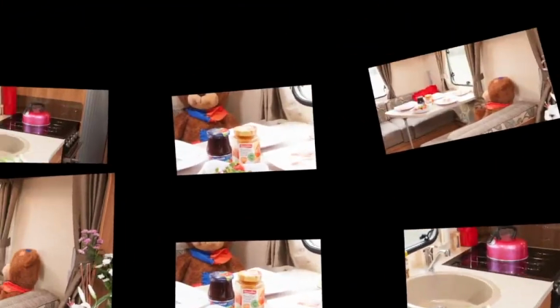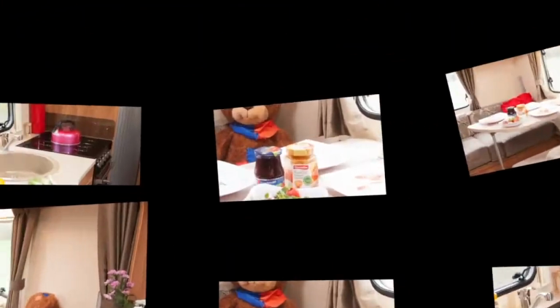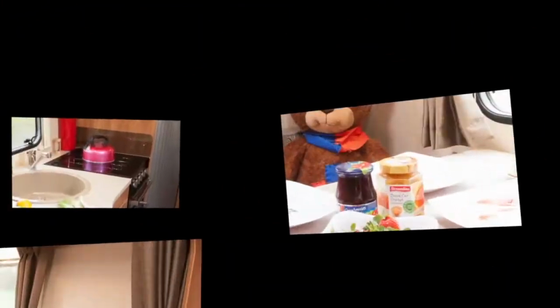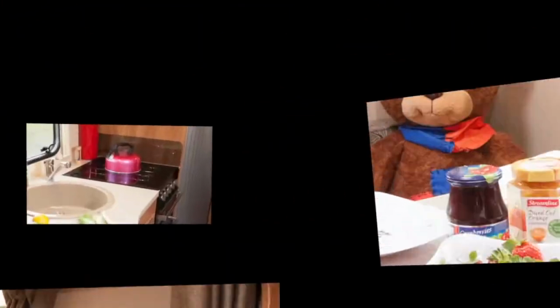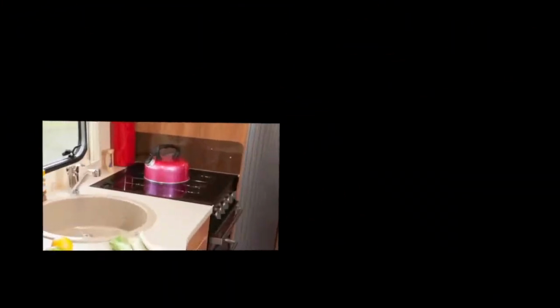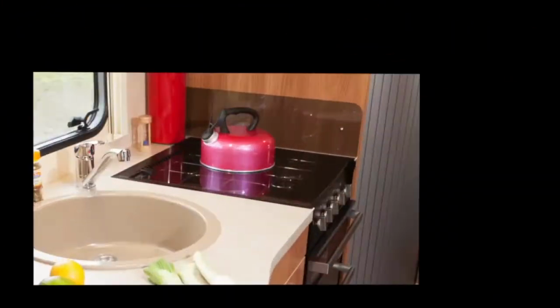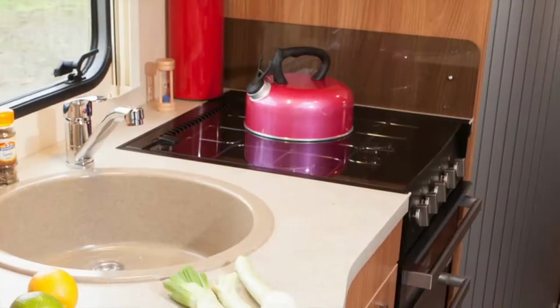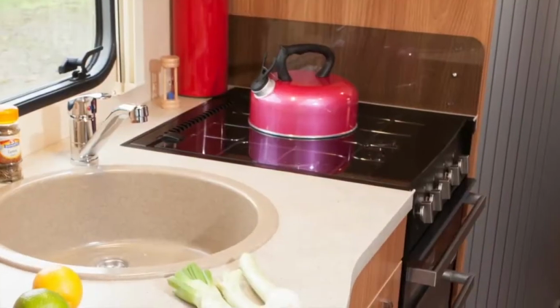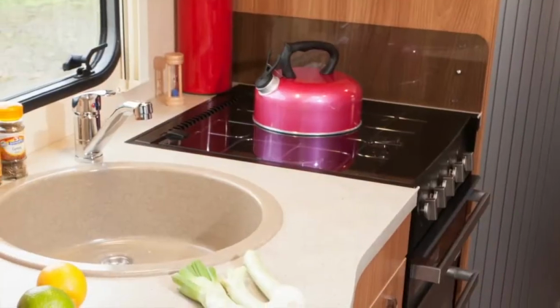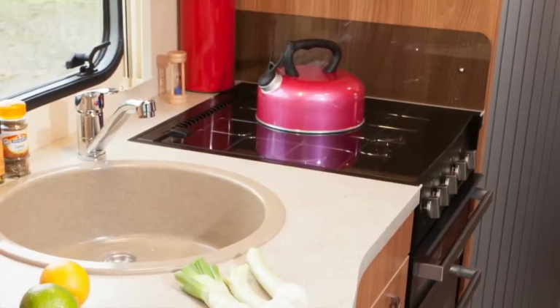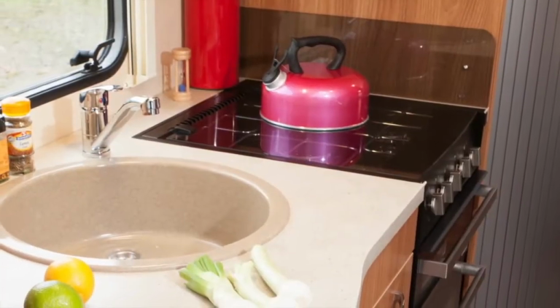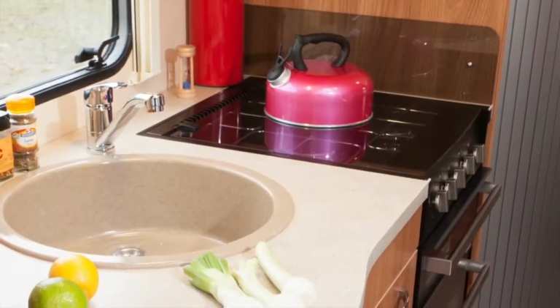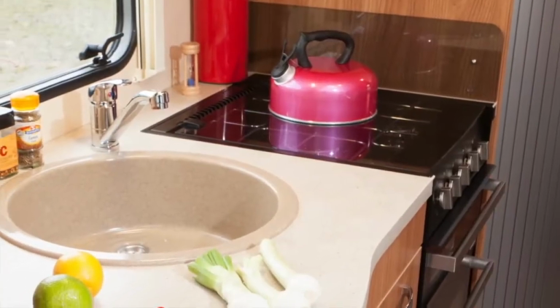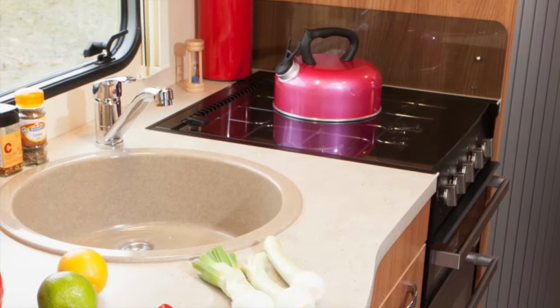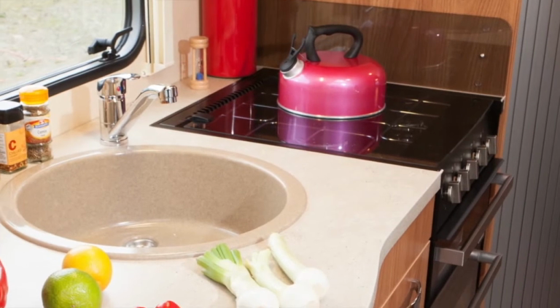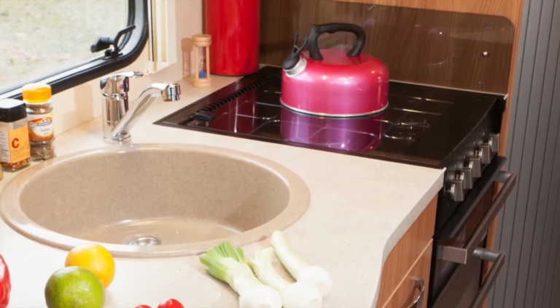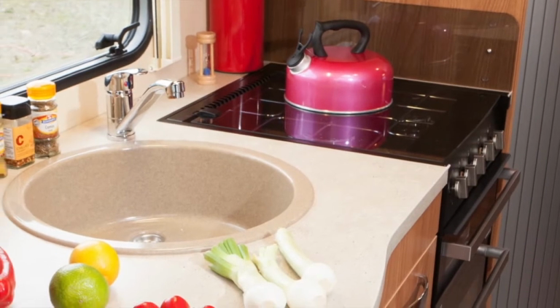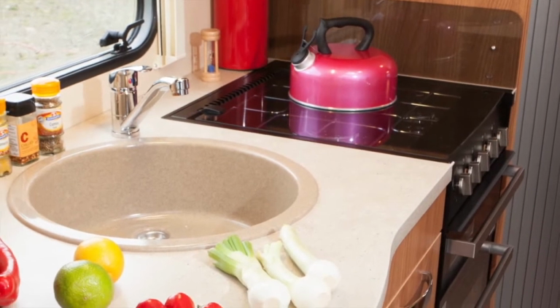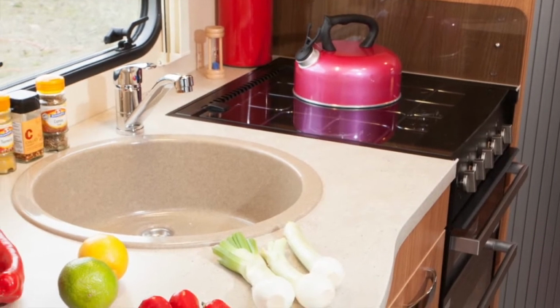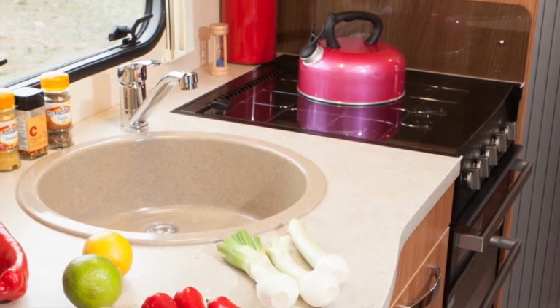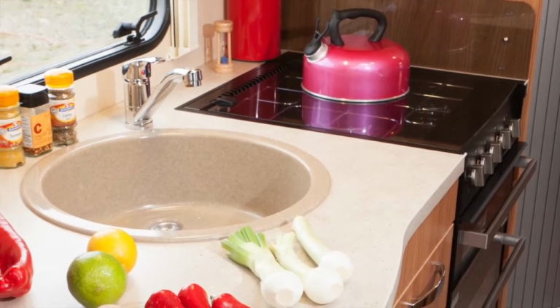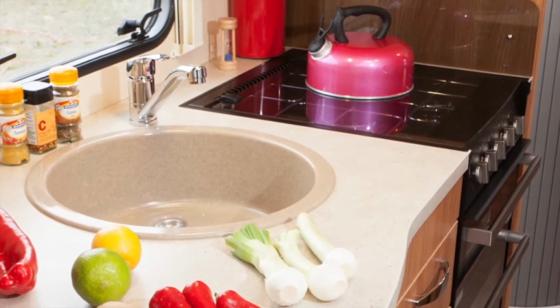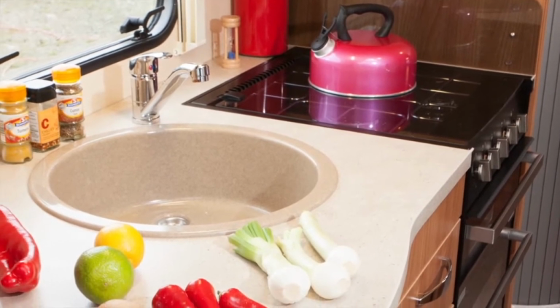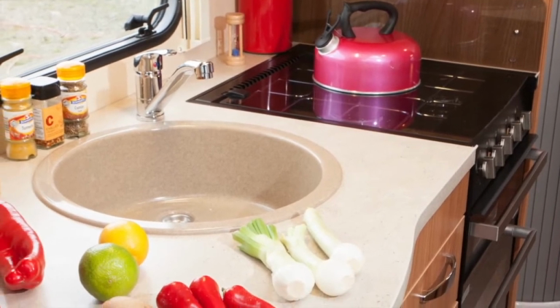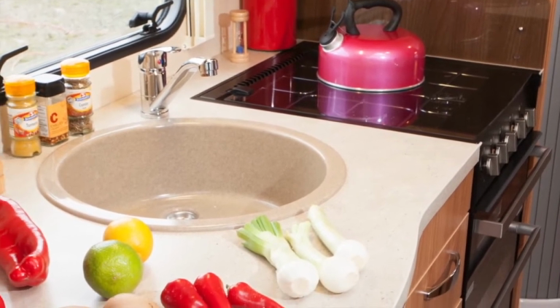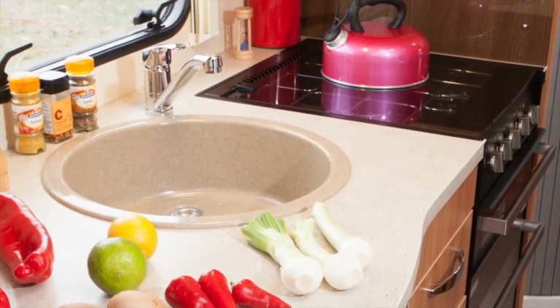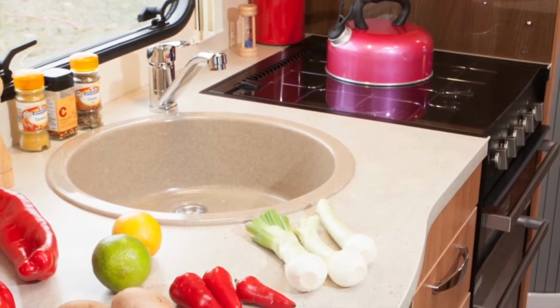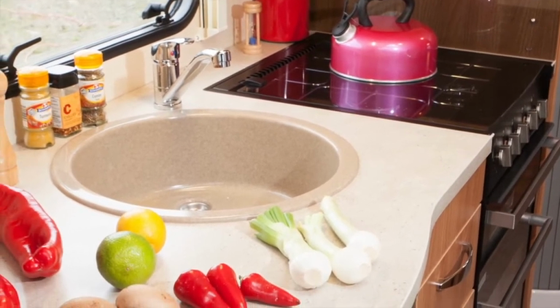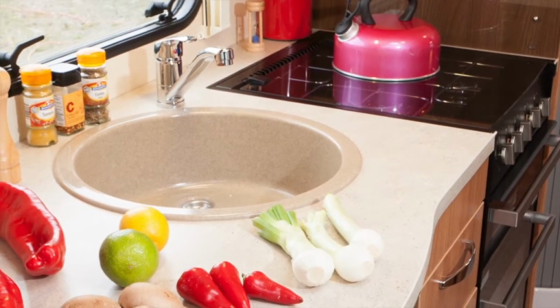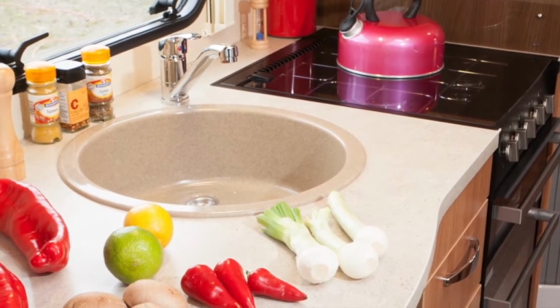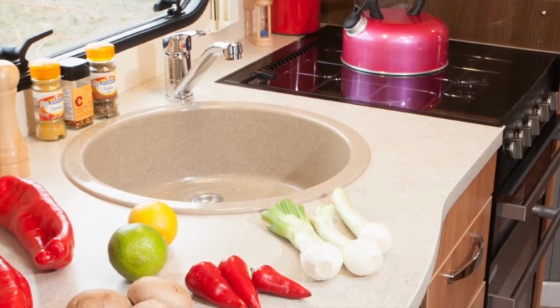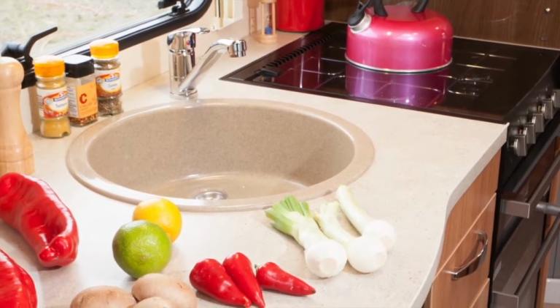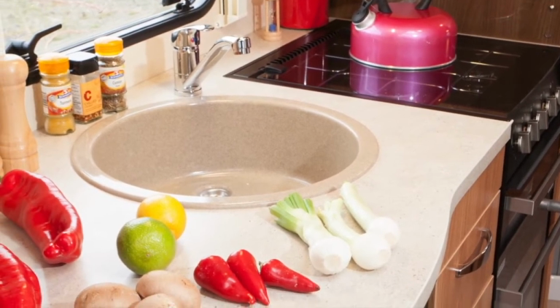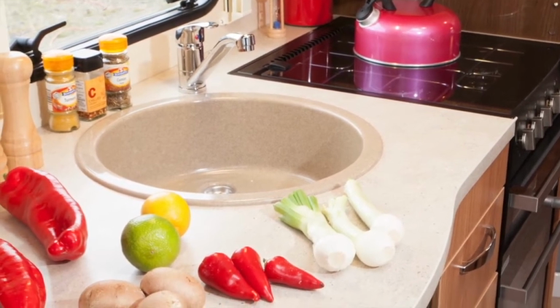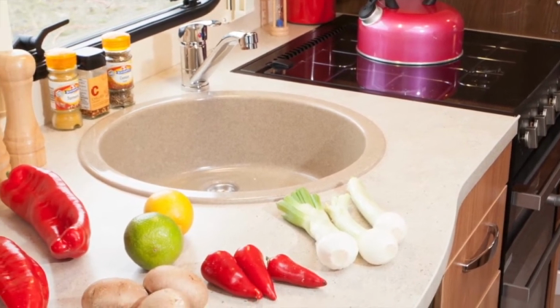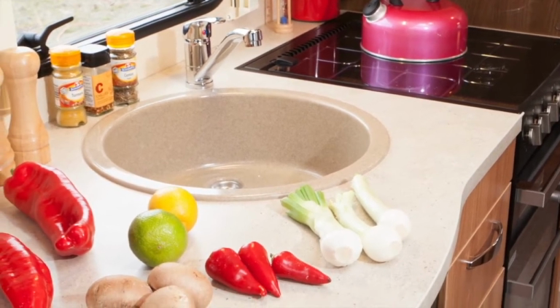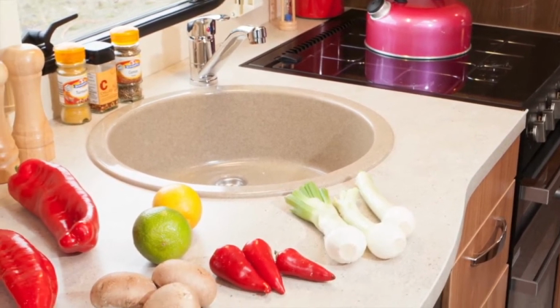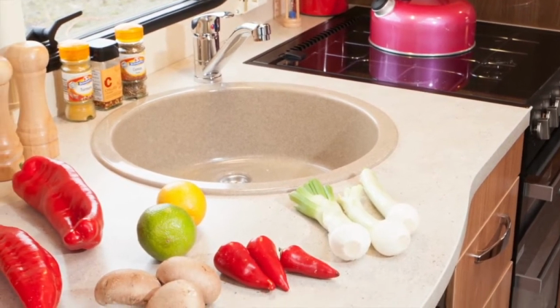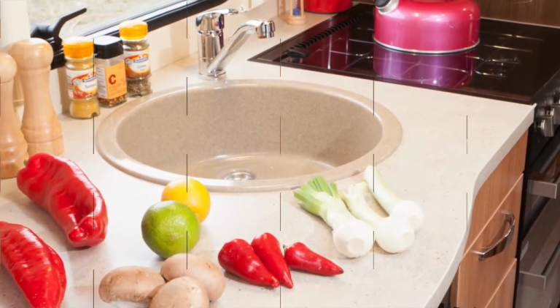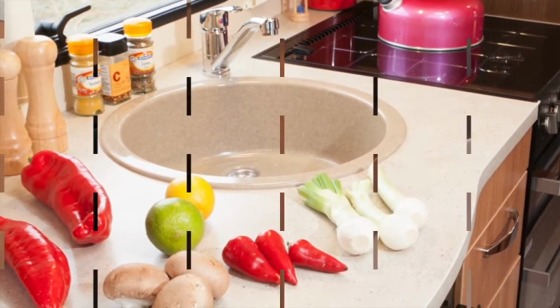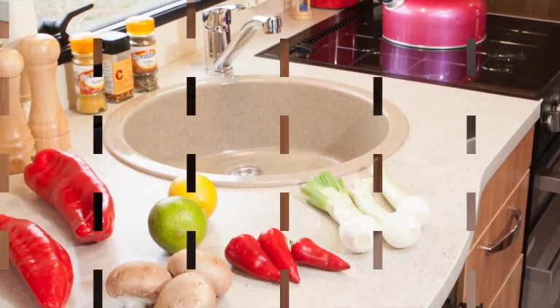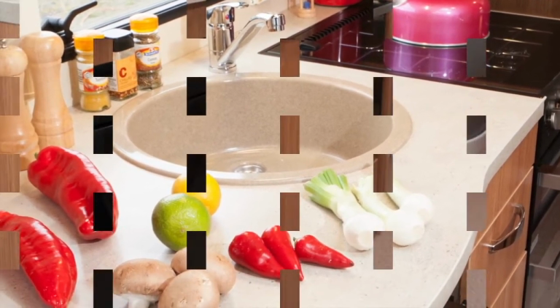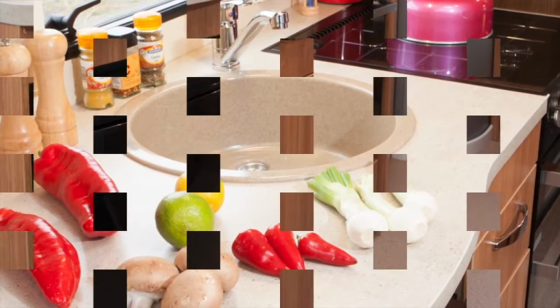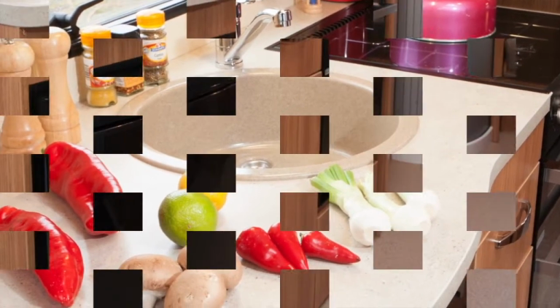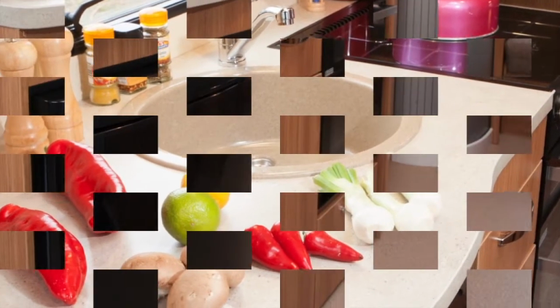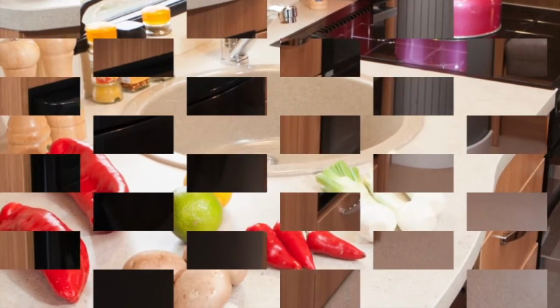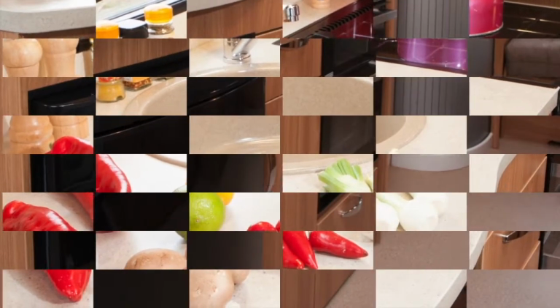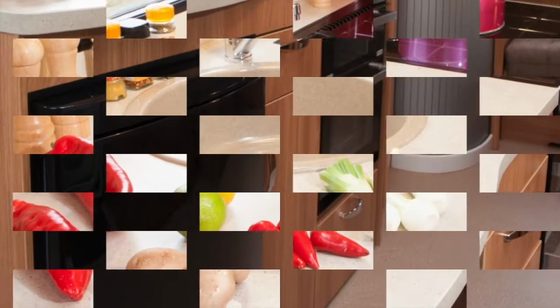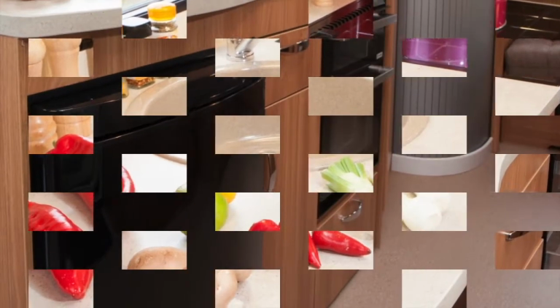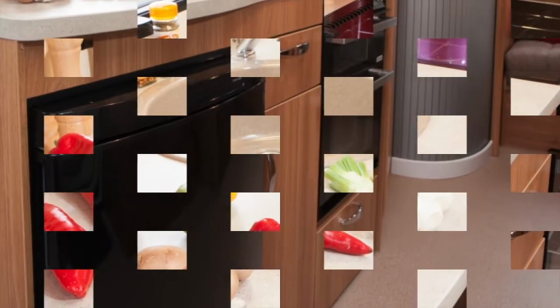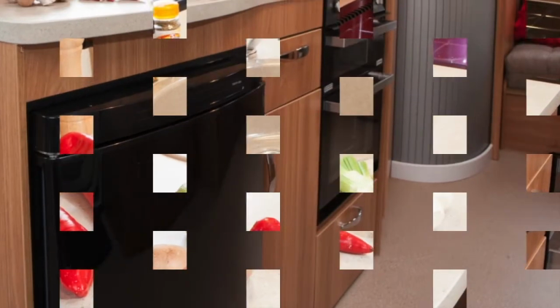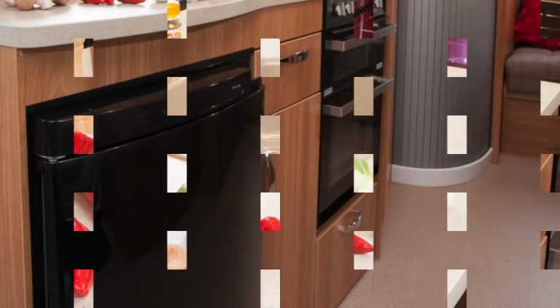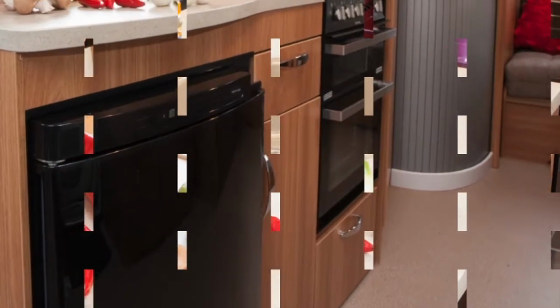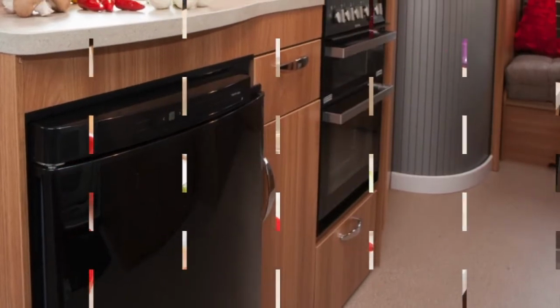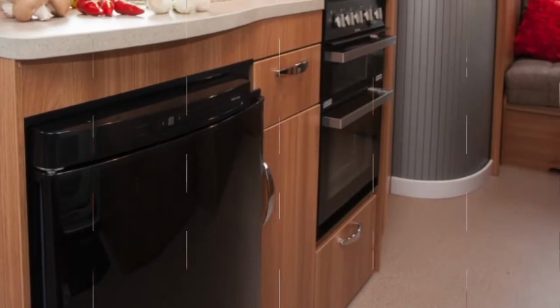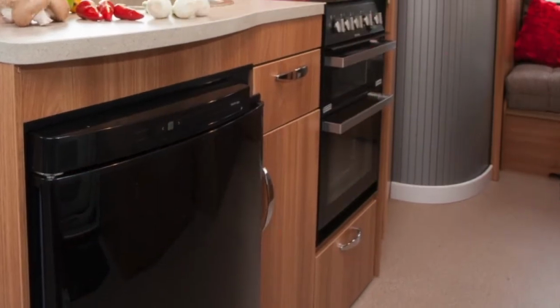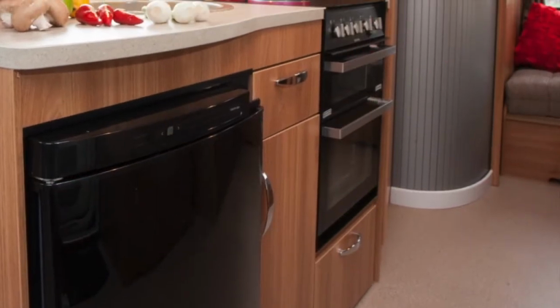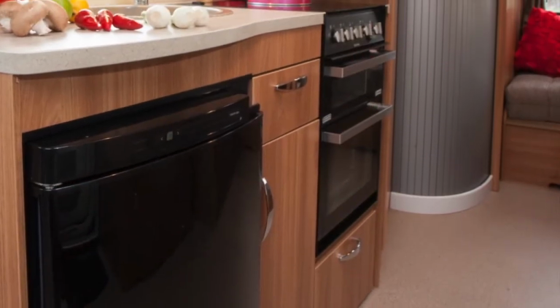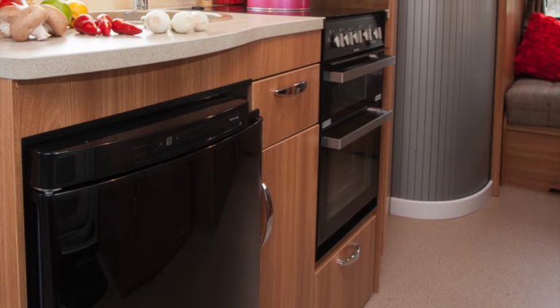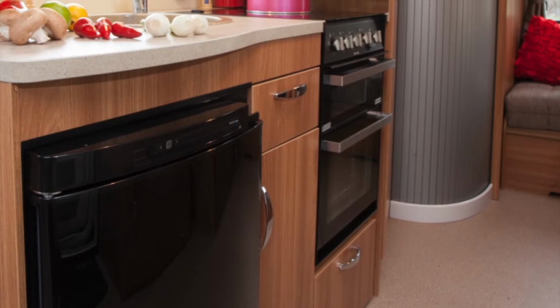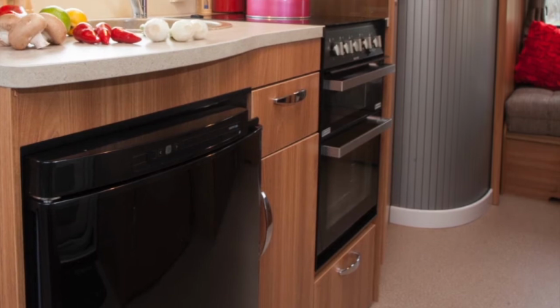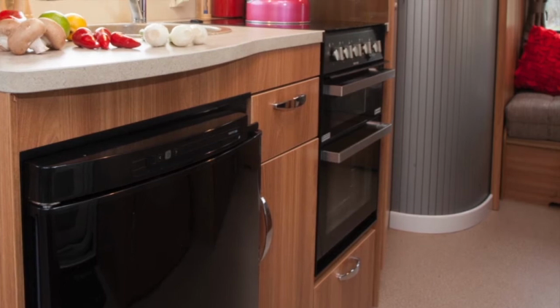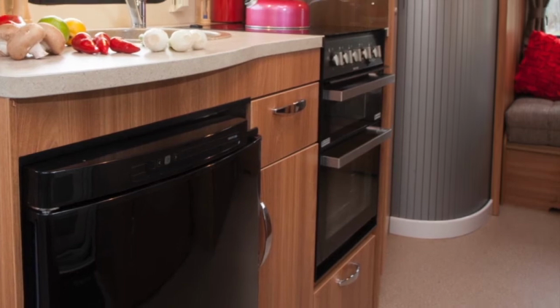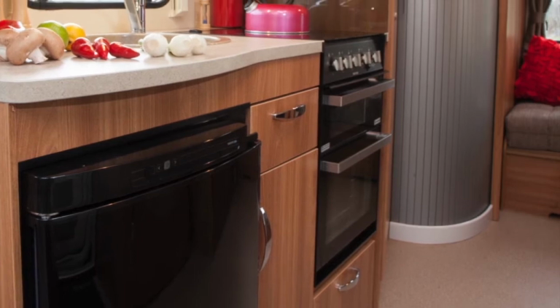Cooking equipment is a three burner hob, a microwave that's part of the extras package, and a full sized oven with separate grill.